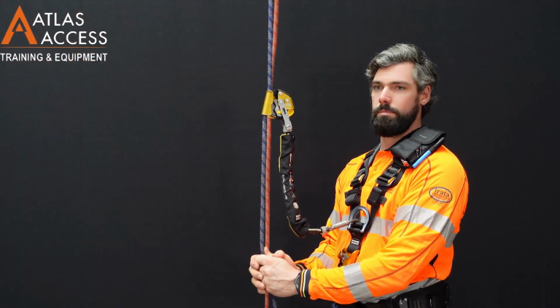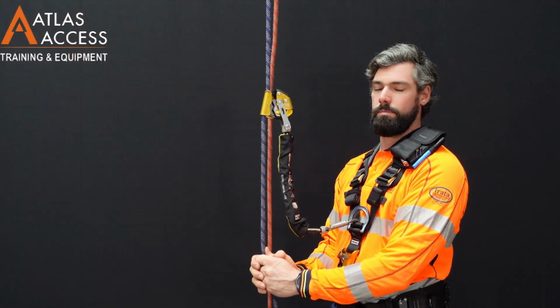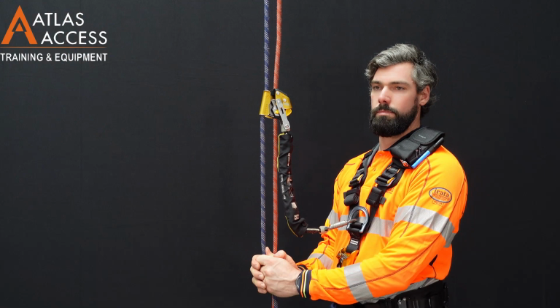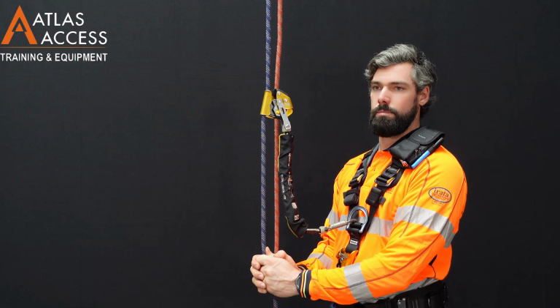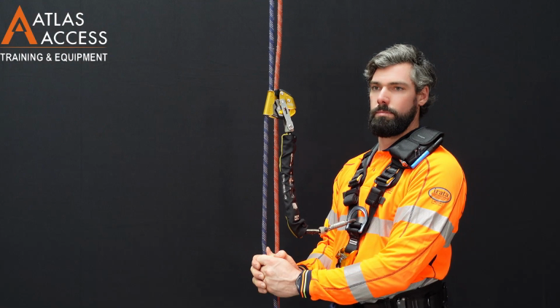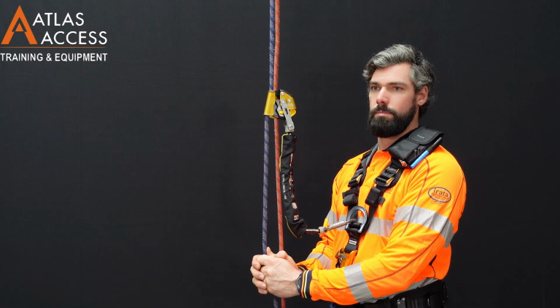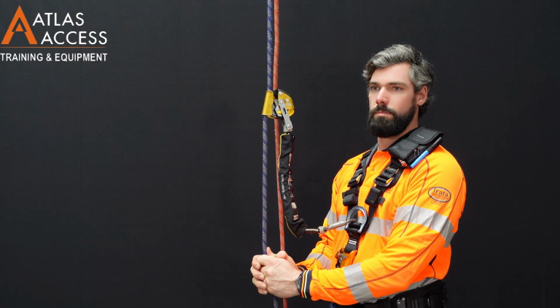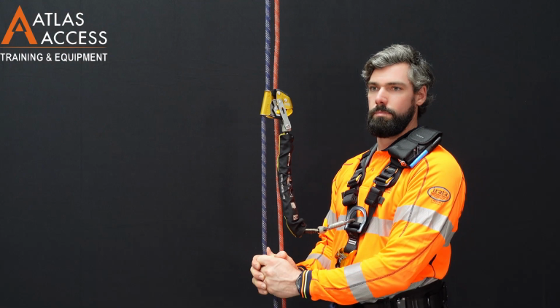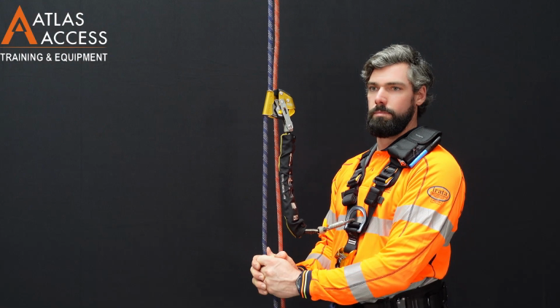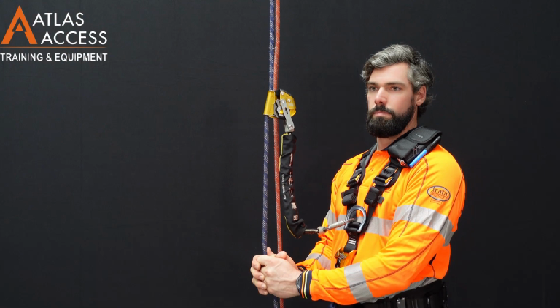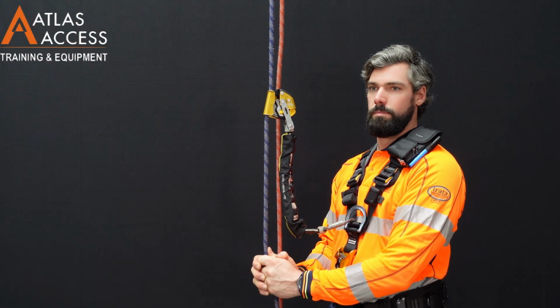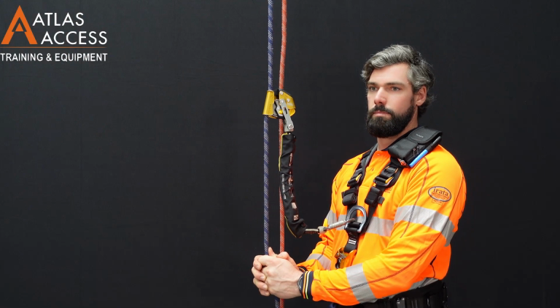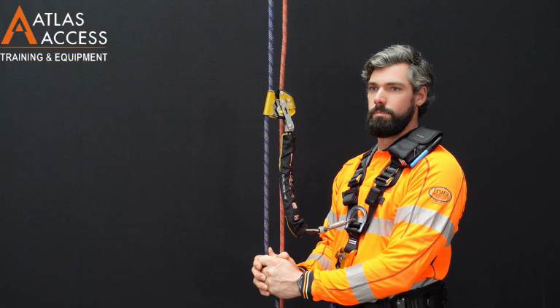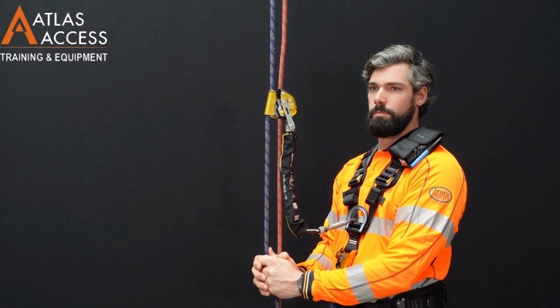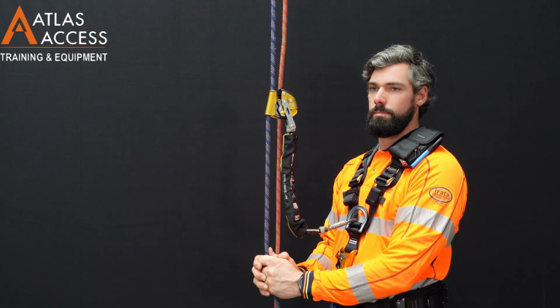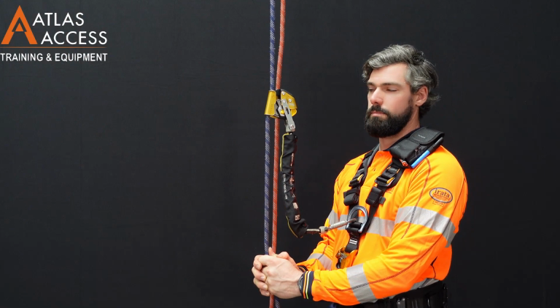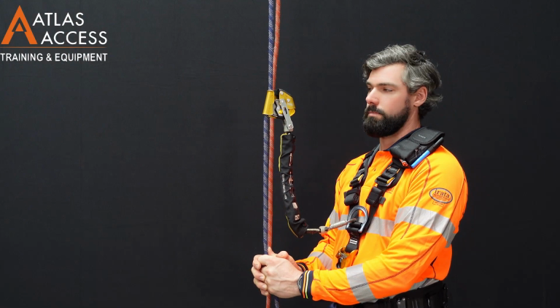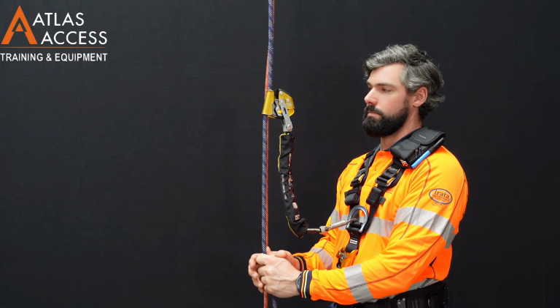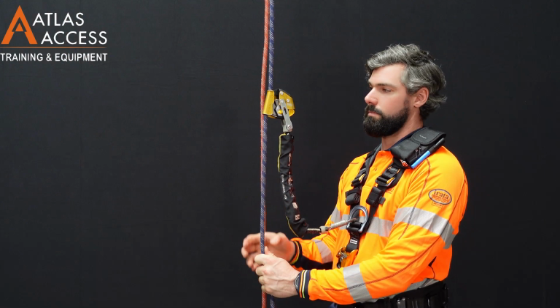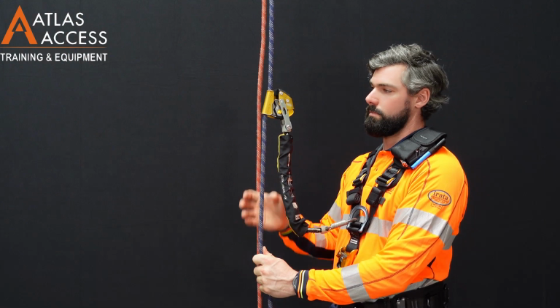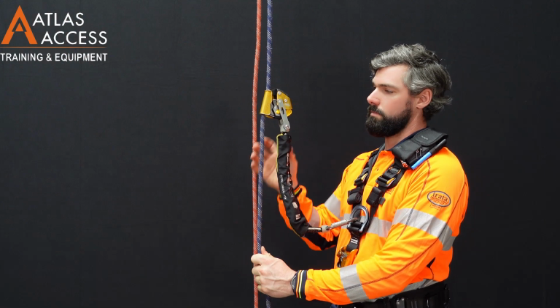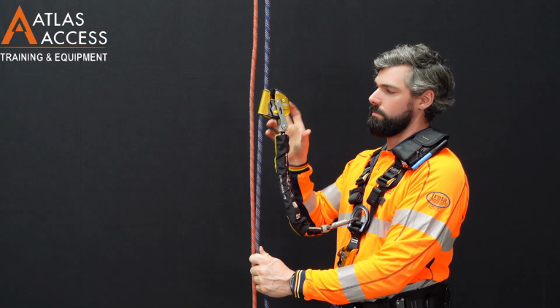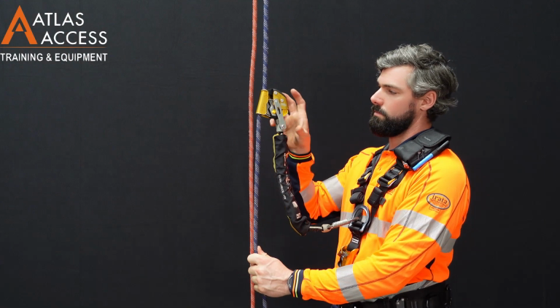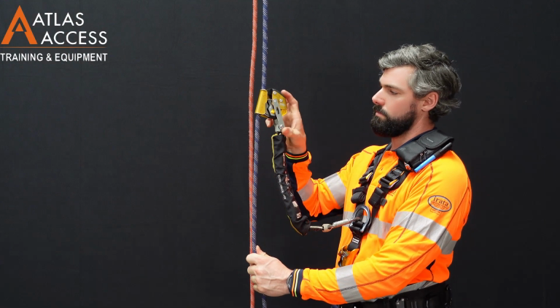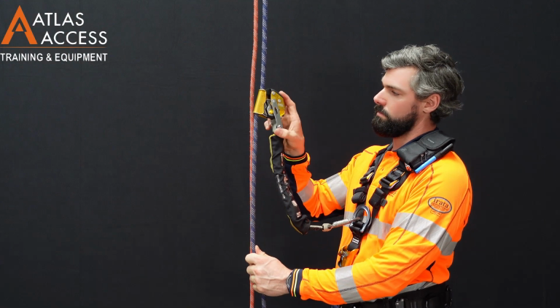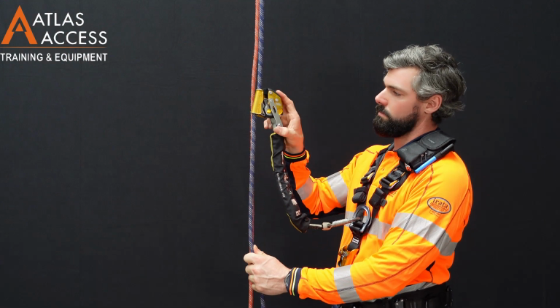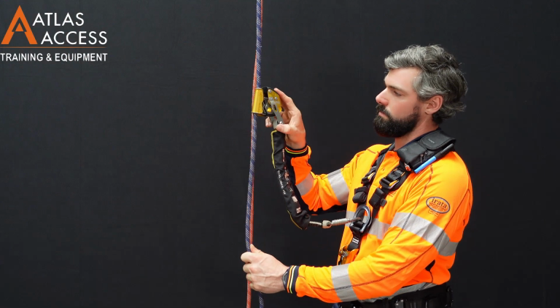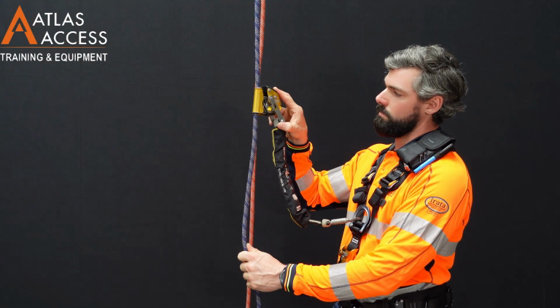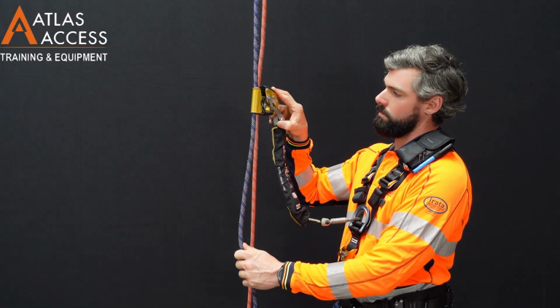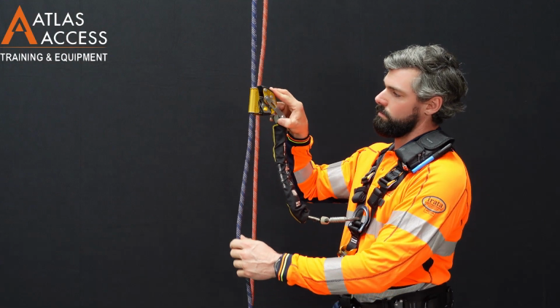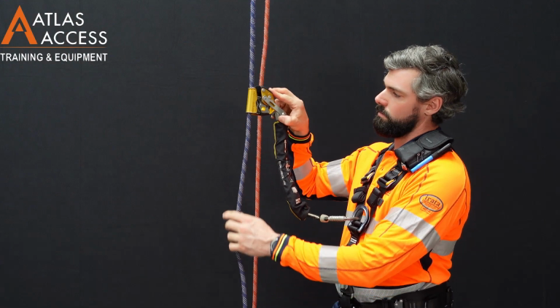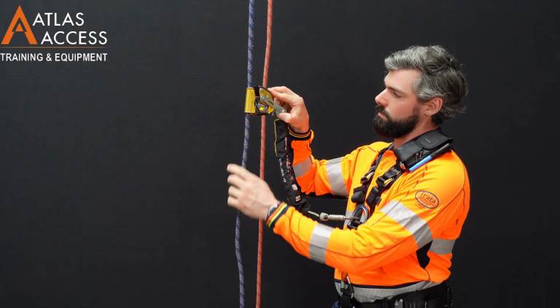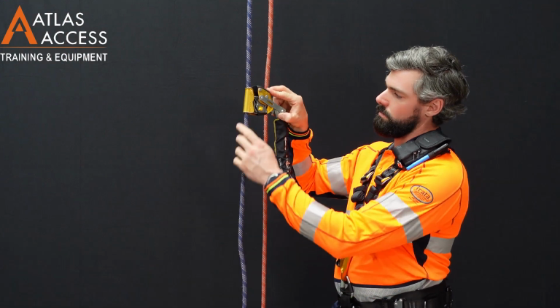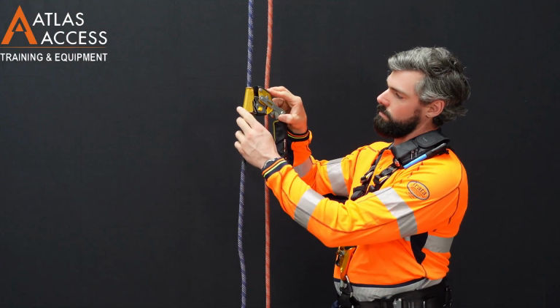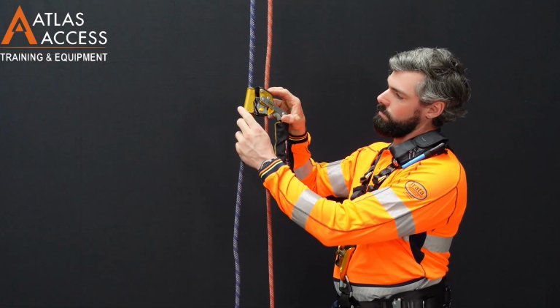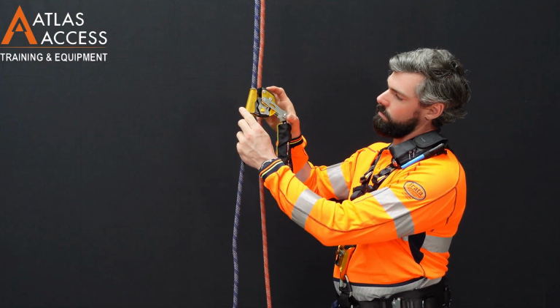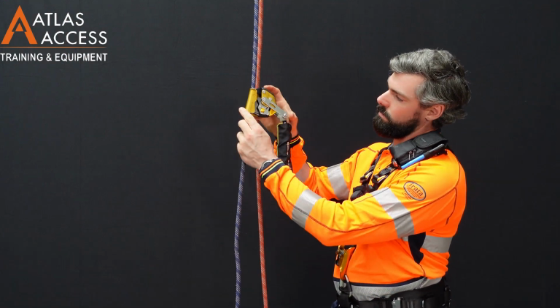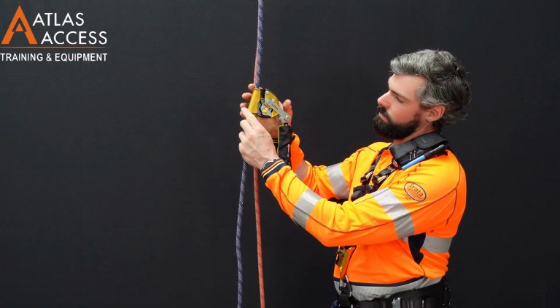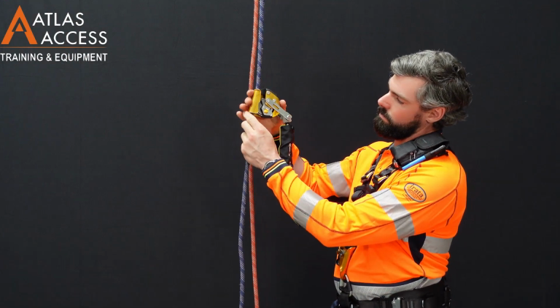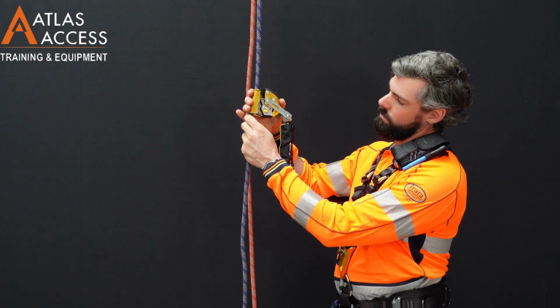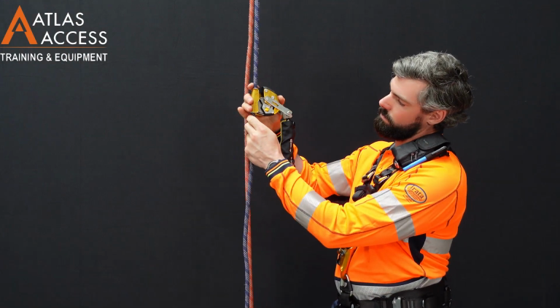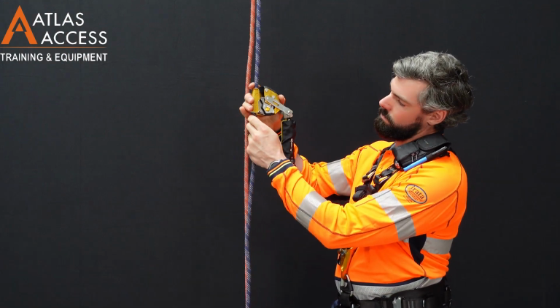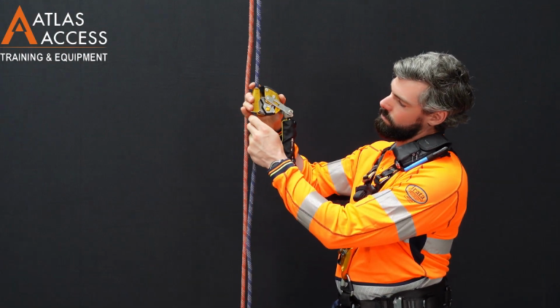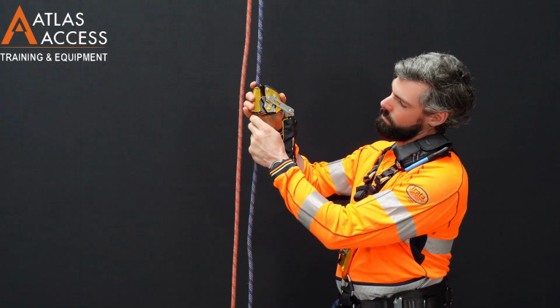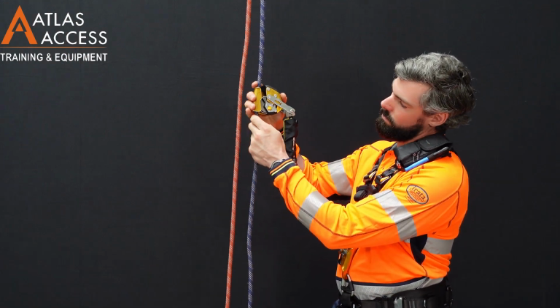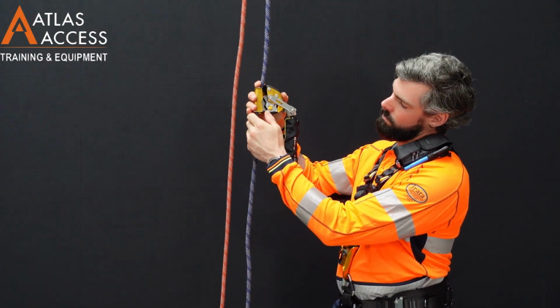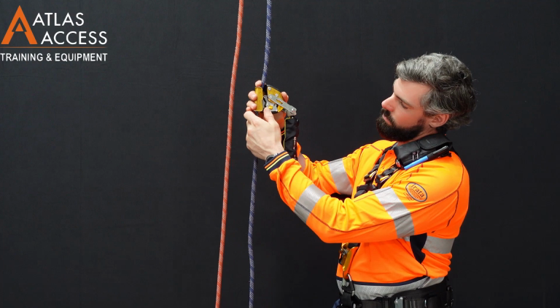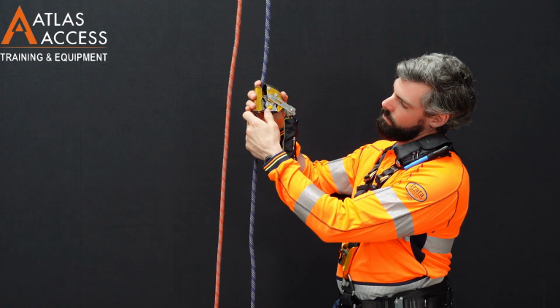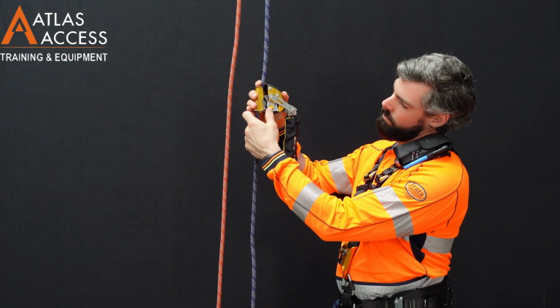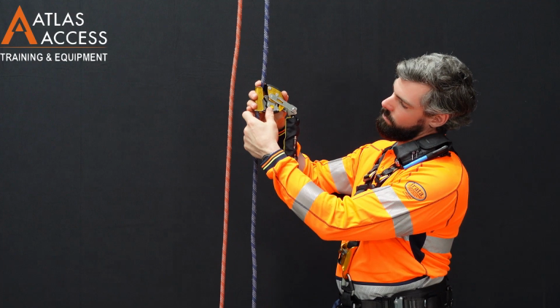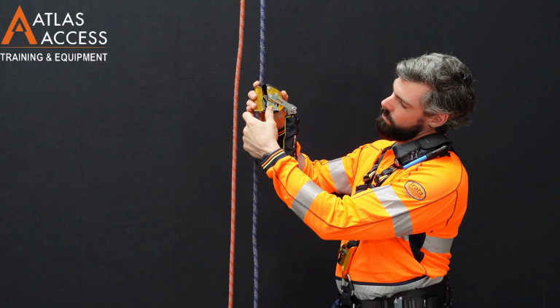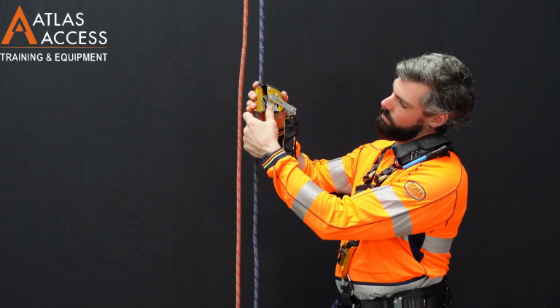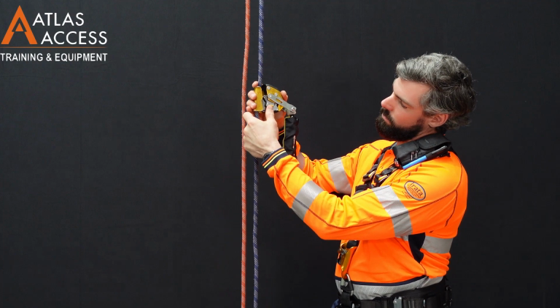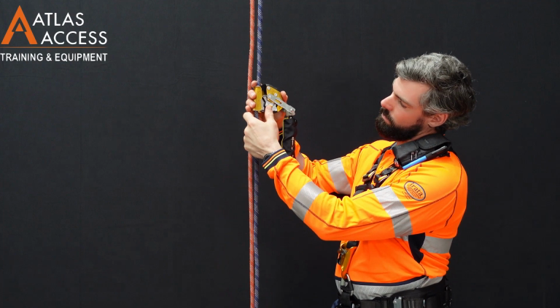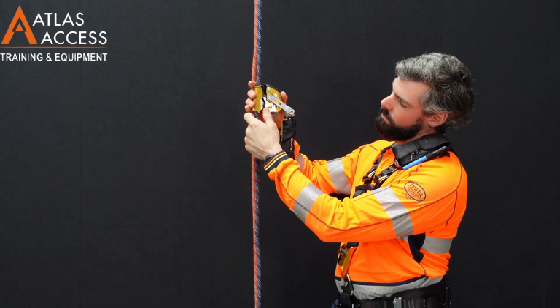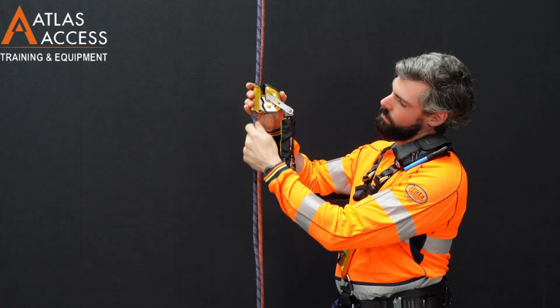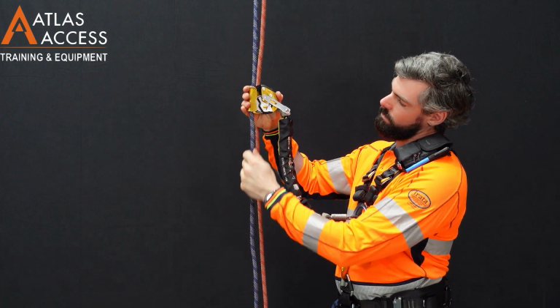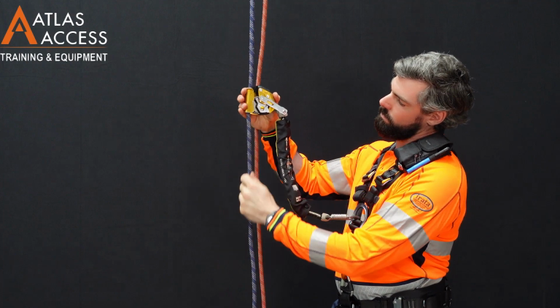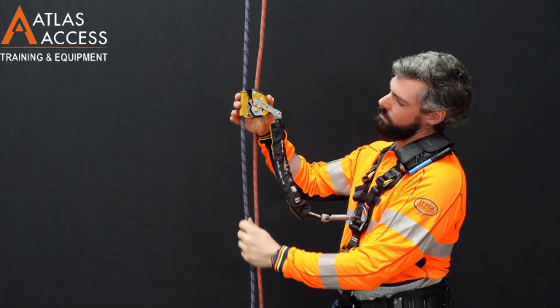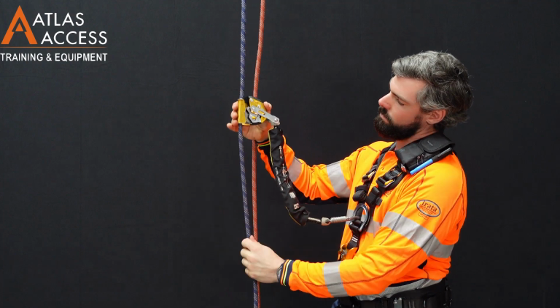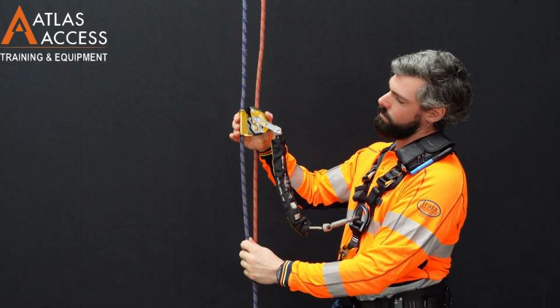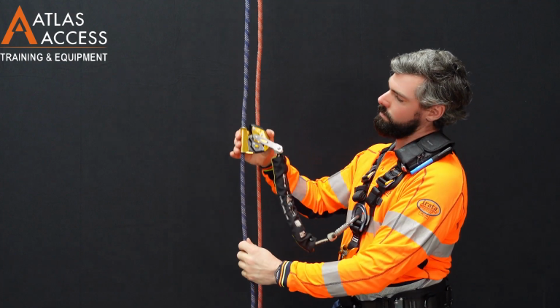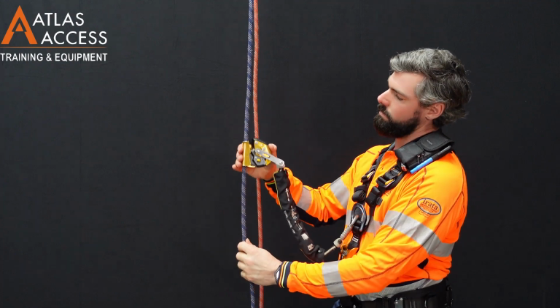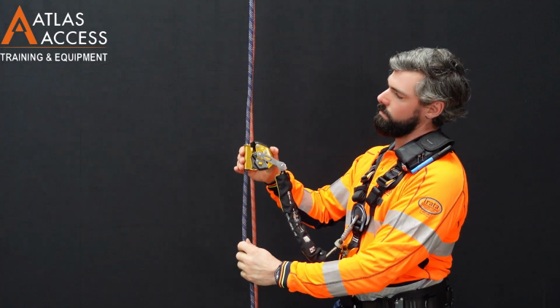To unlock the device from this position, move the button back up. The device is now free to move again.